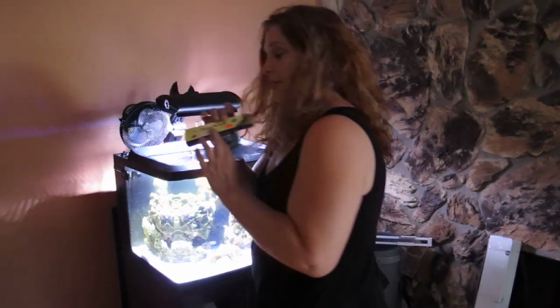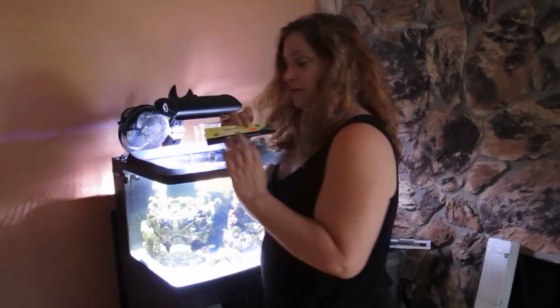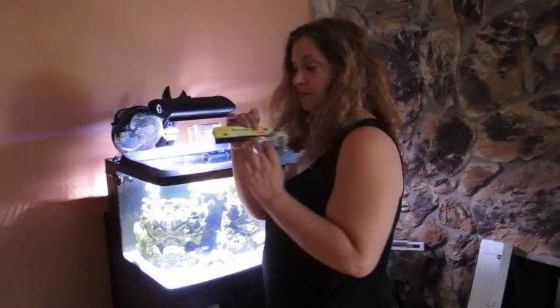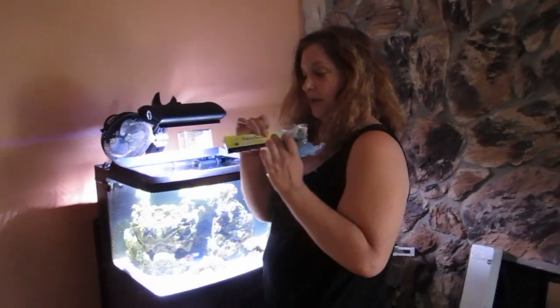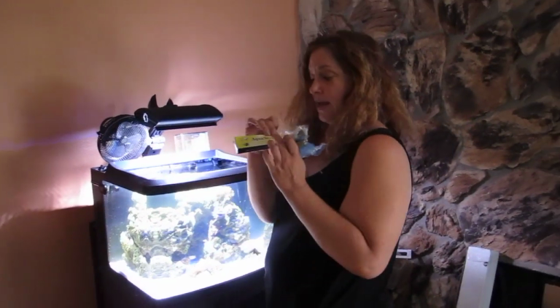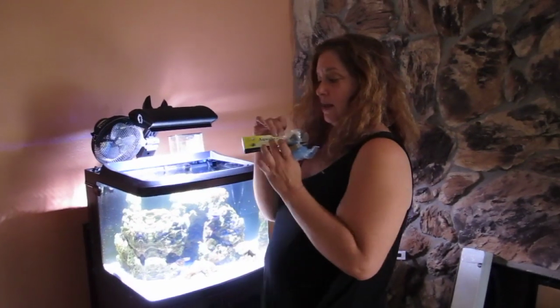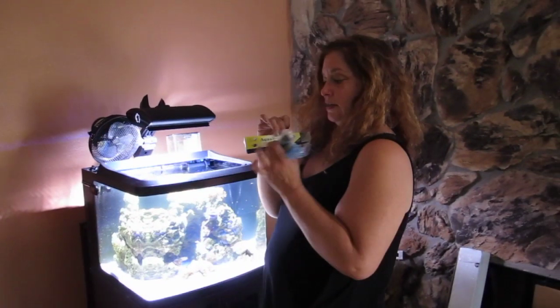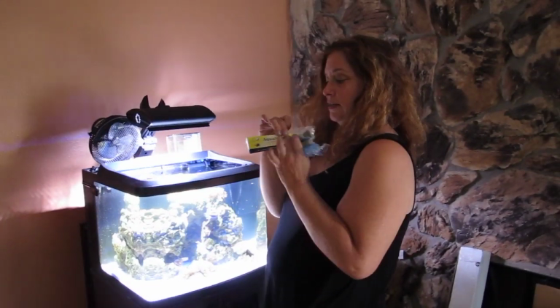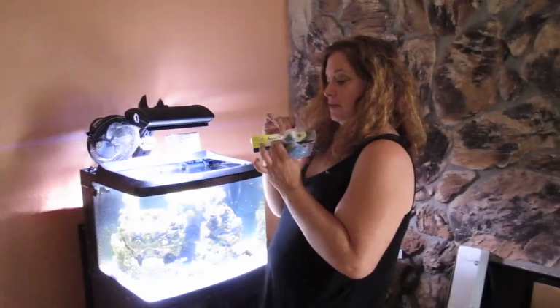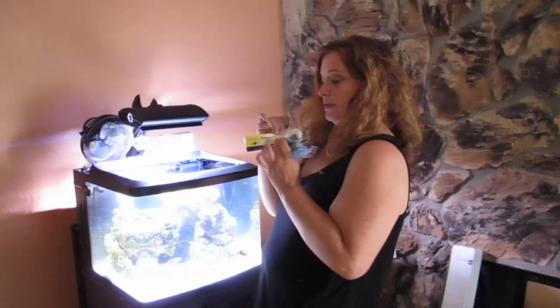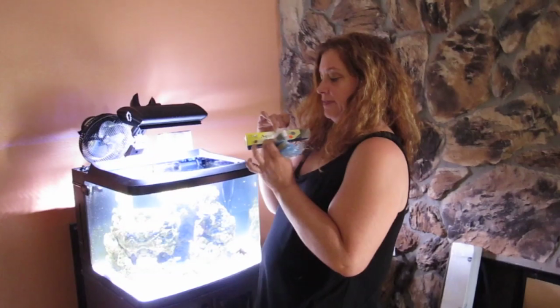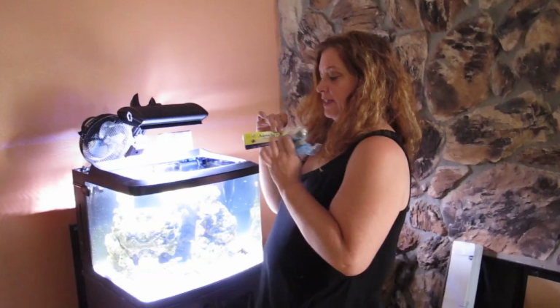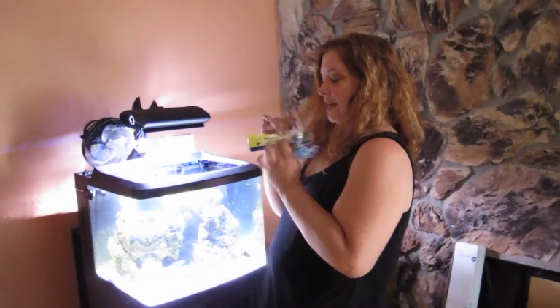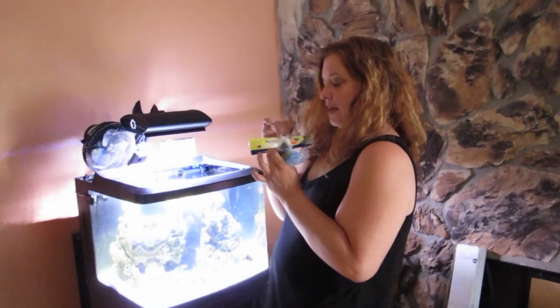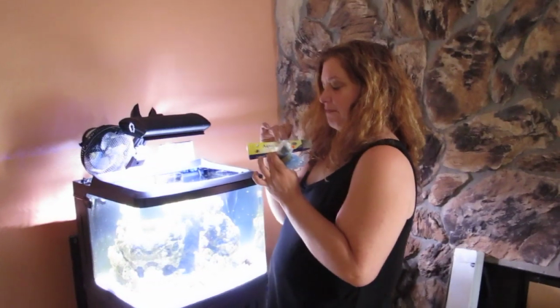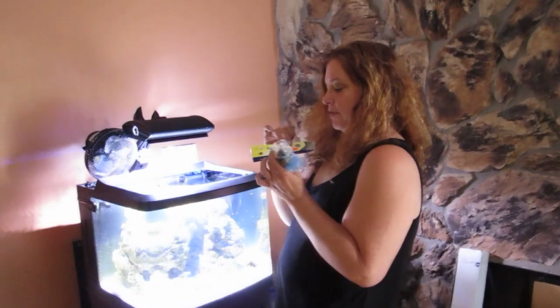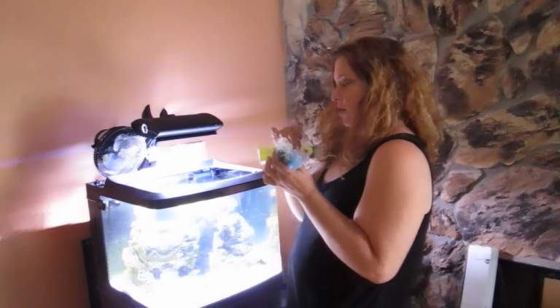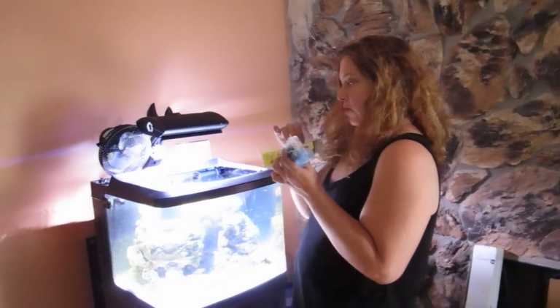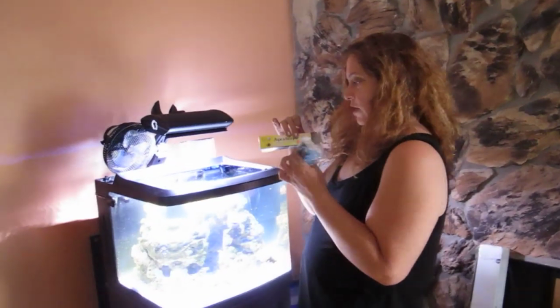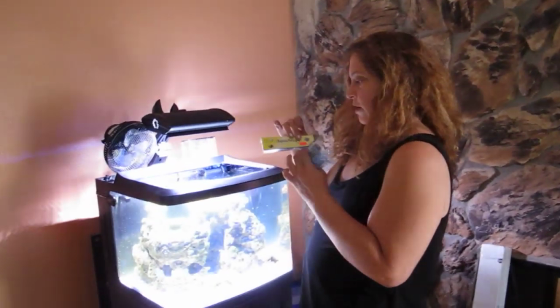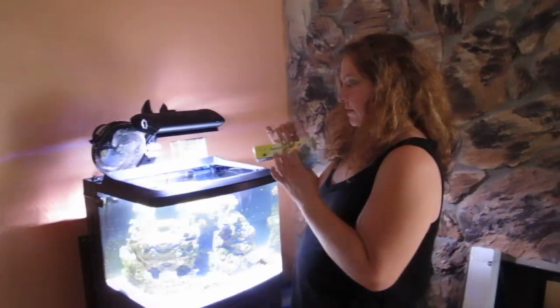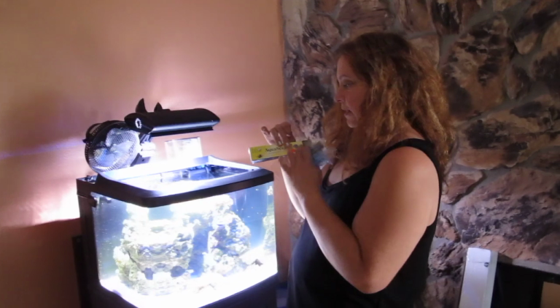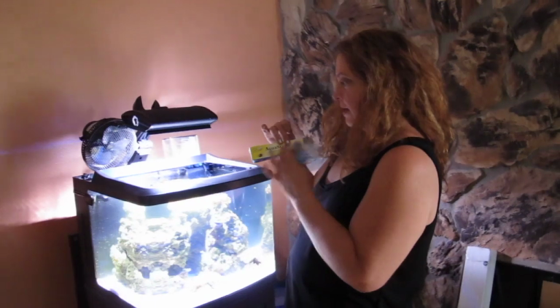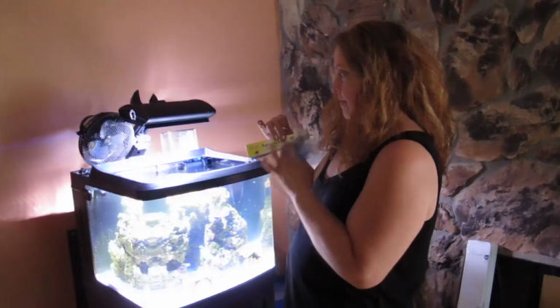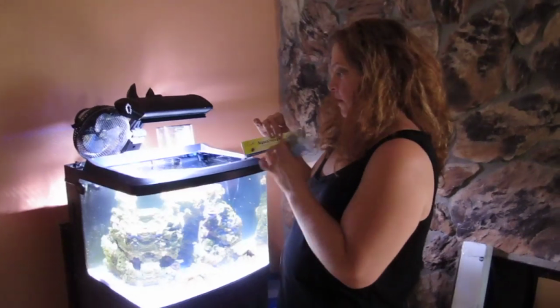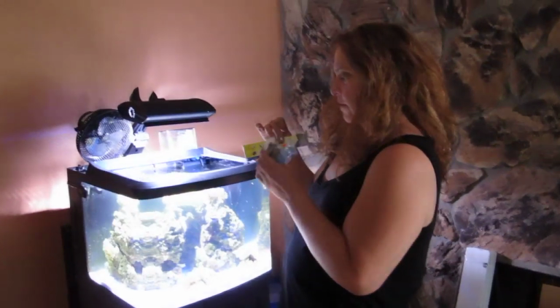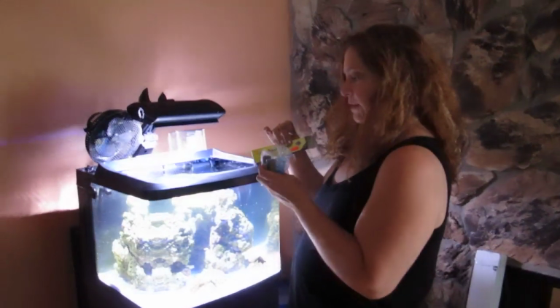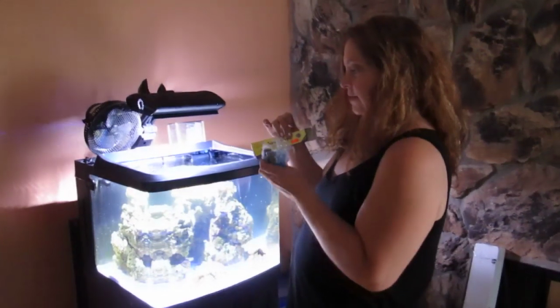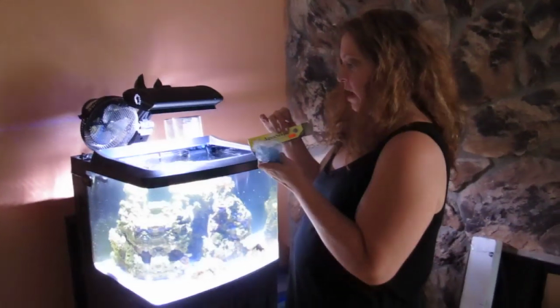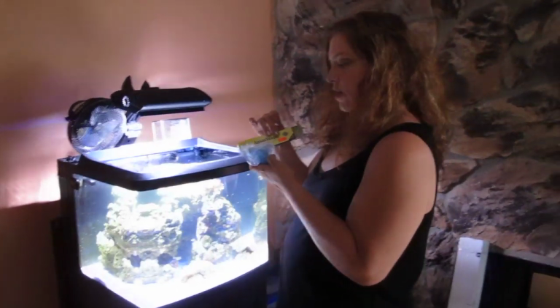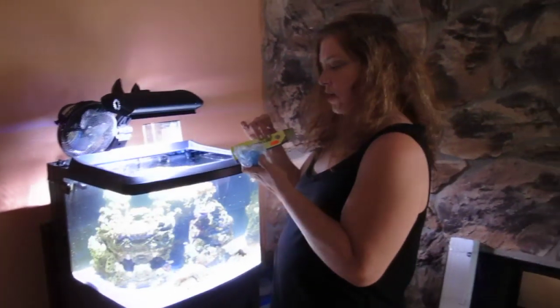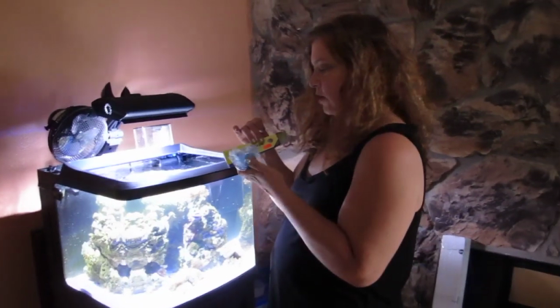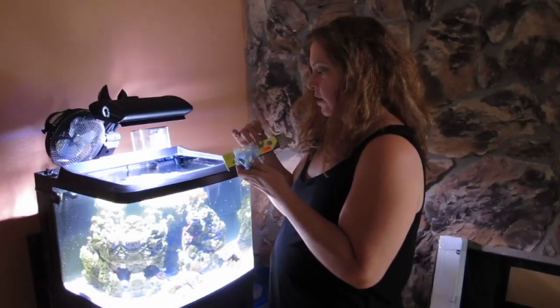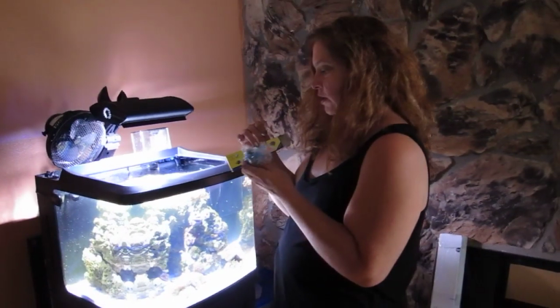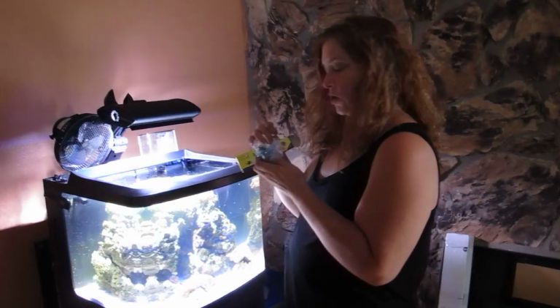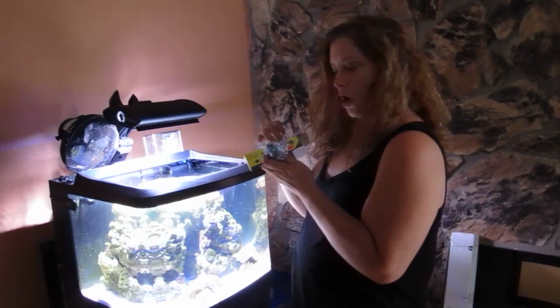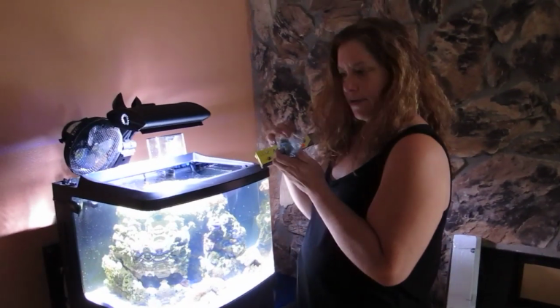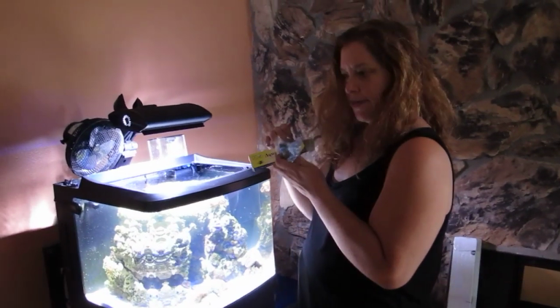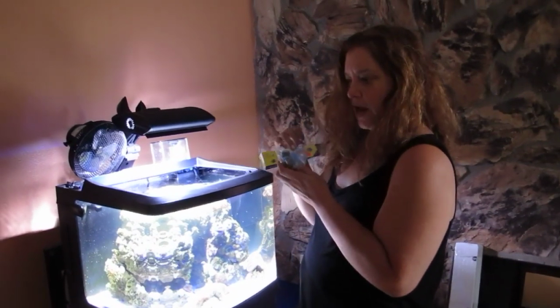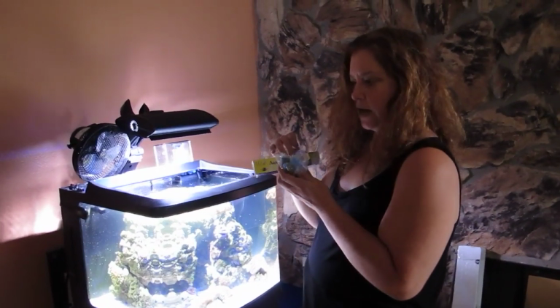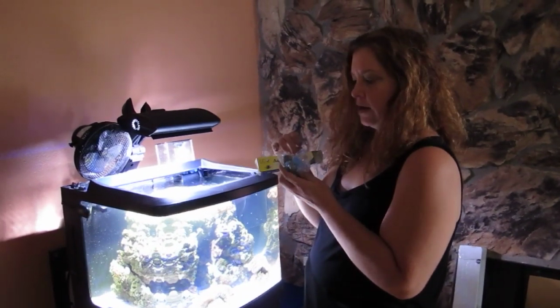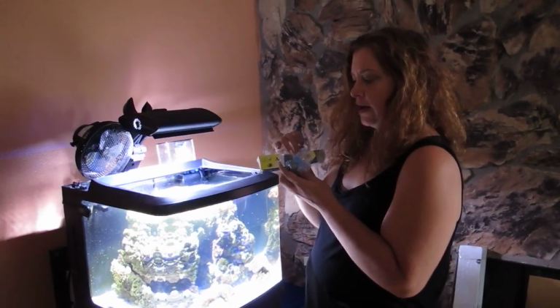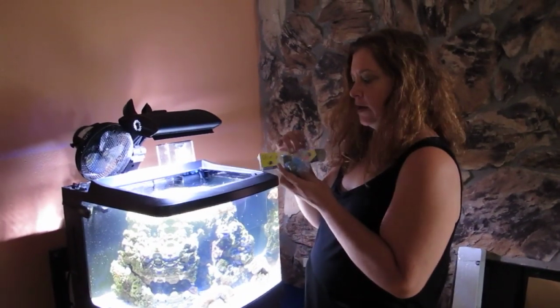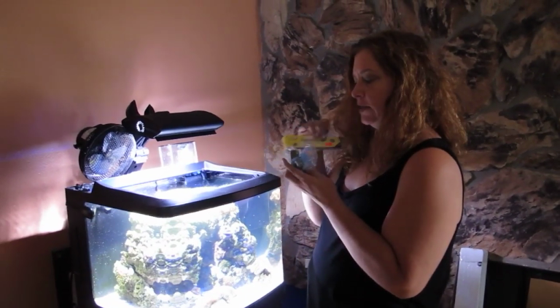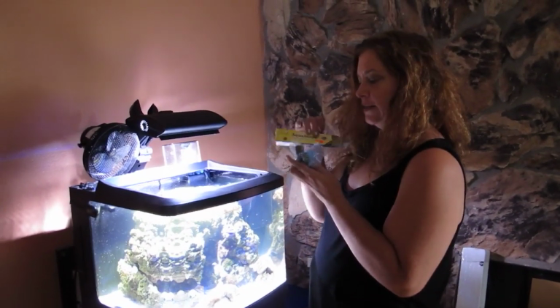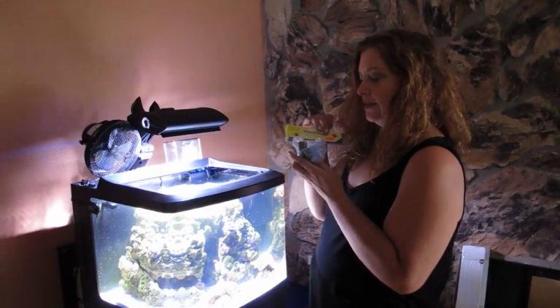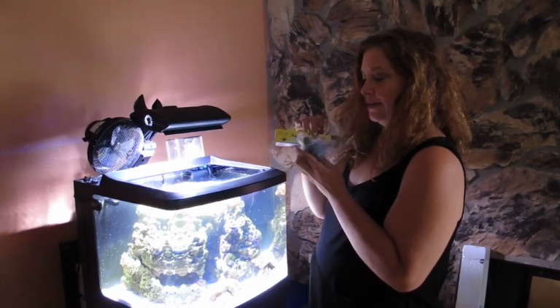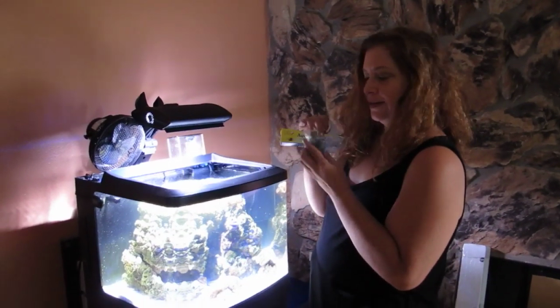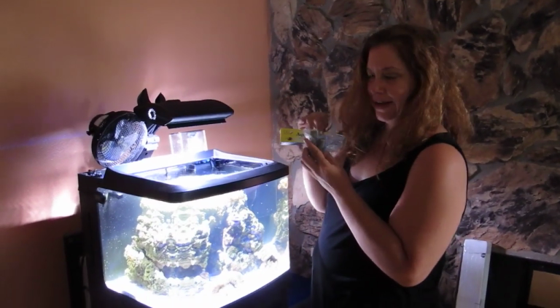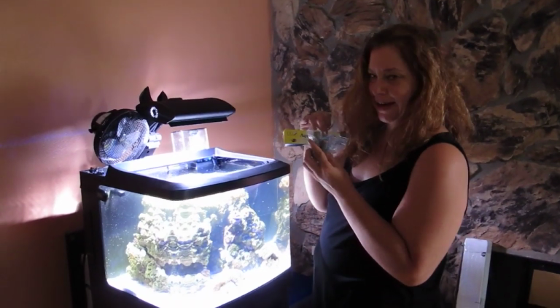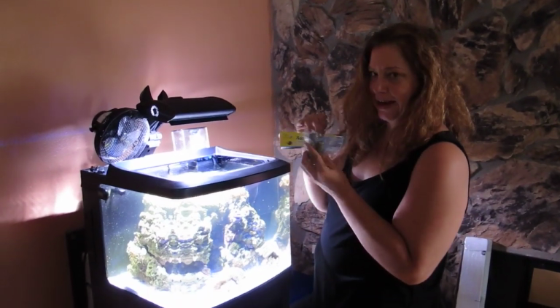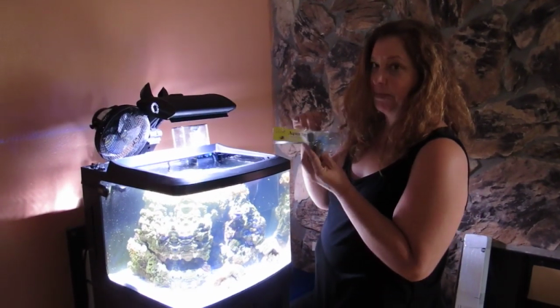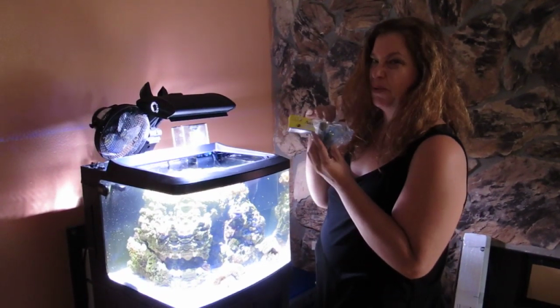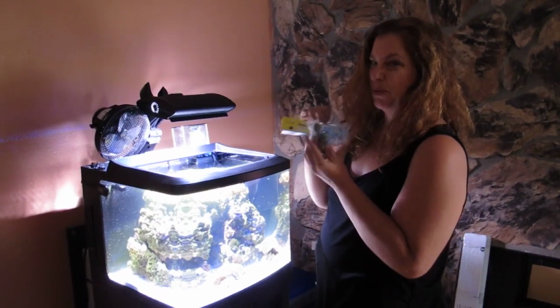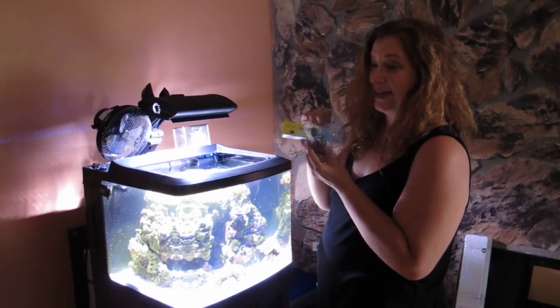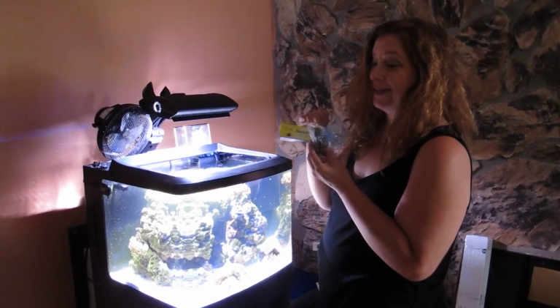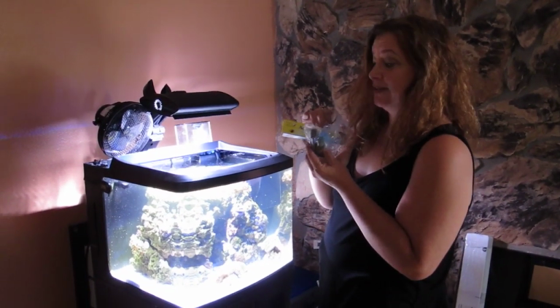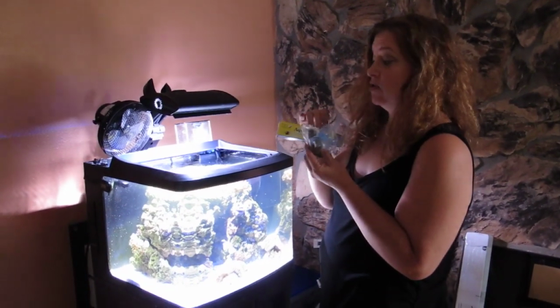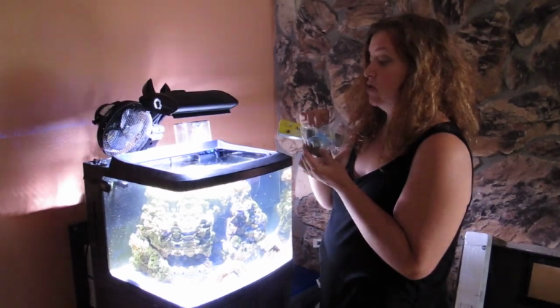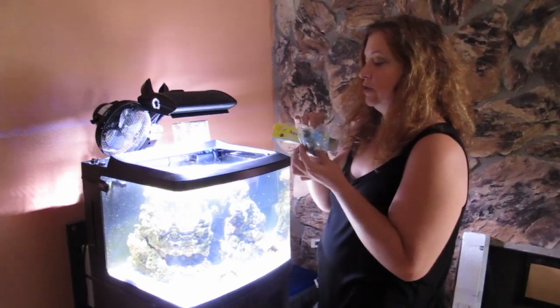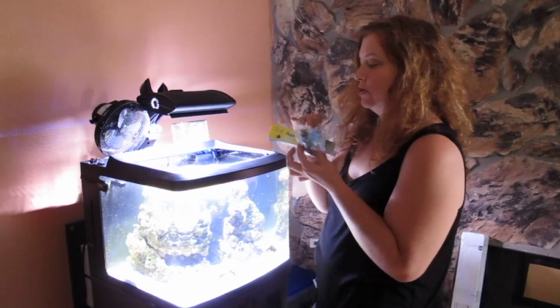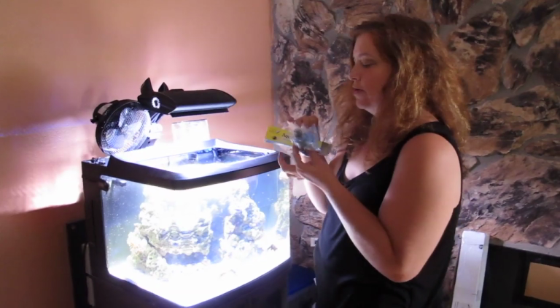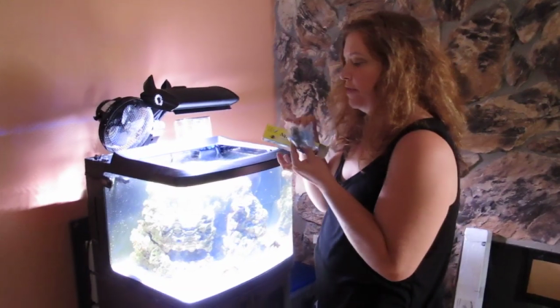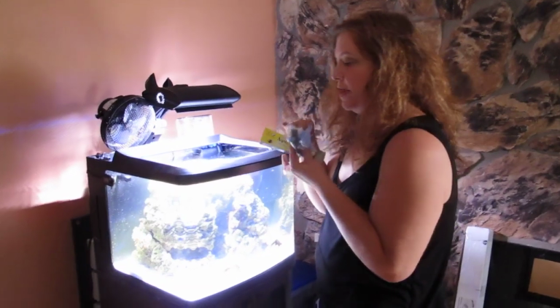This is reef safe and you can use it in there and it's not going to hurt a darn thing. I know it doesn't look like it, but it really doesn't hurt a darn thing.